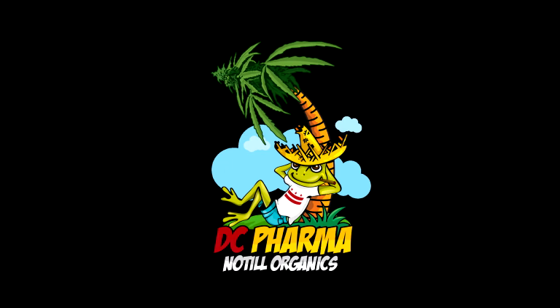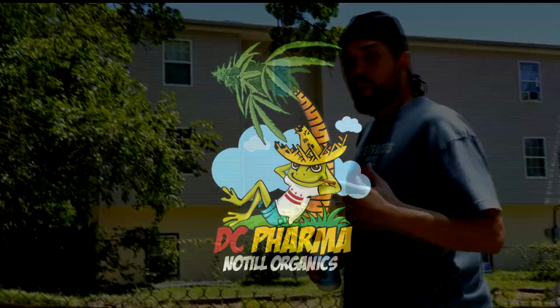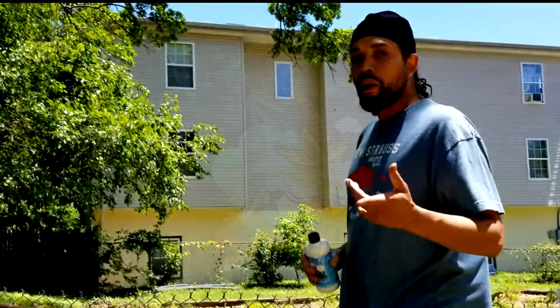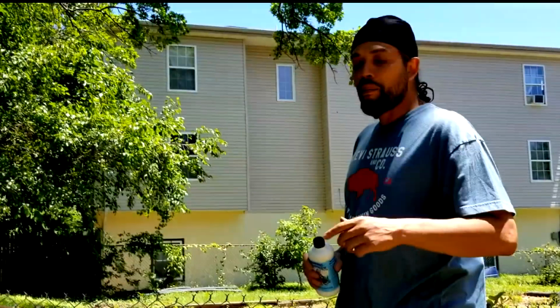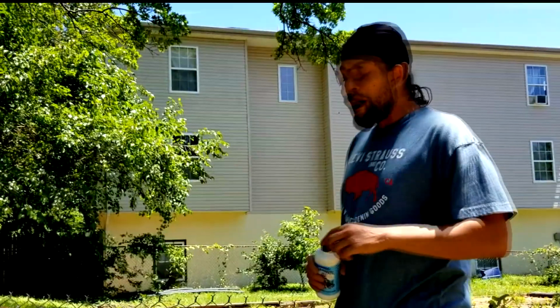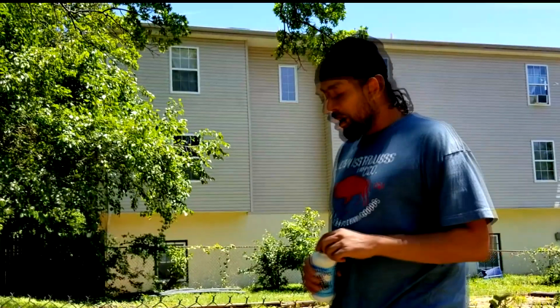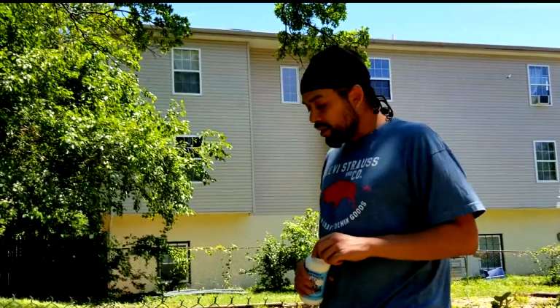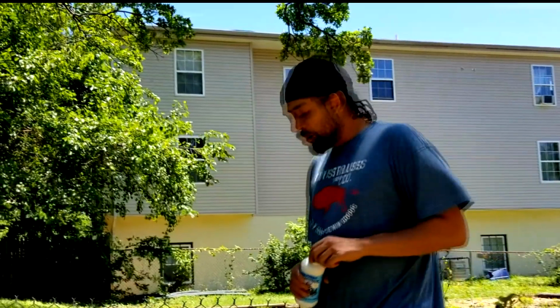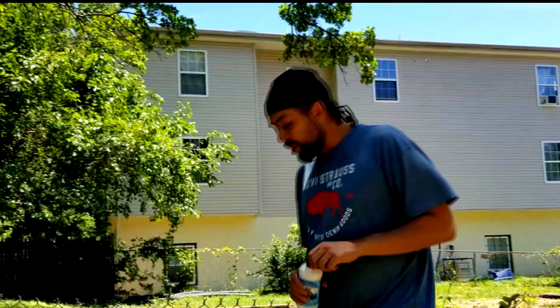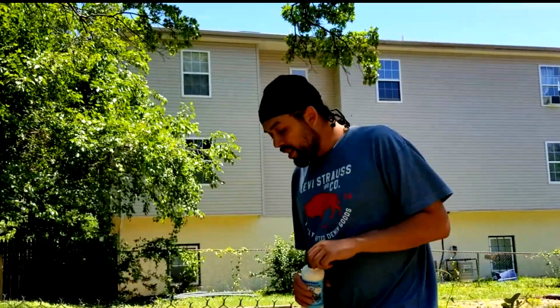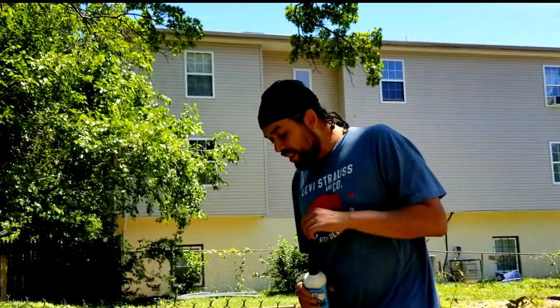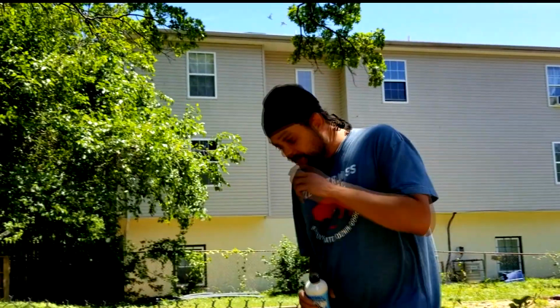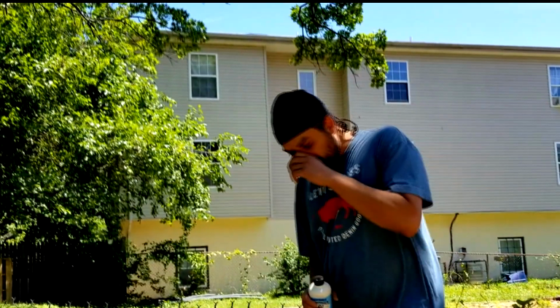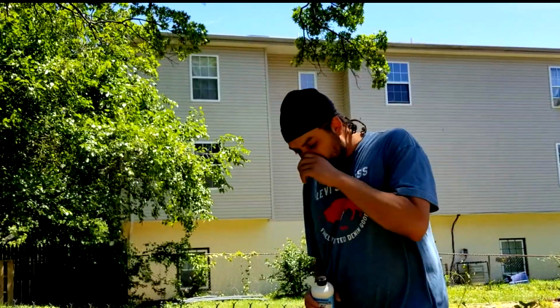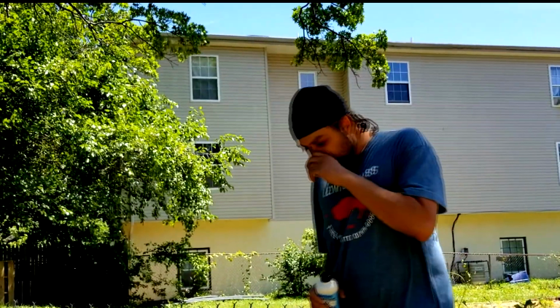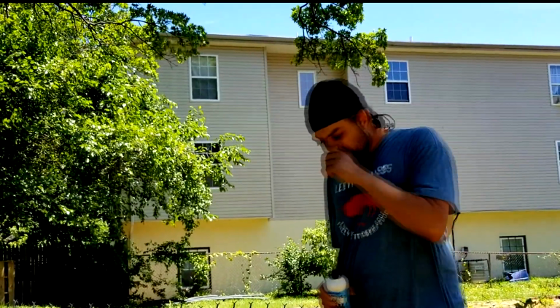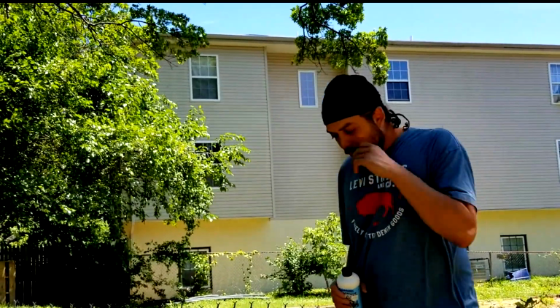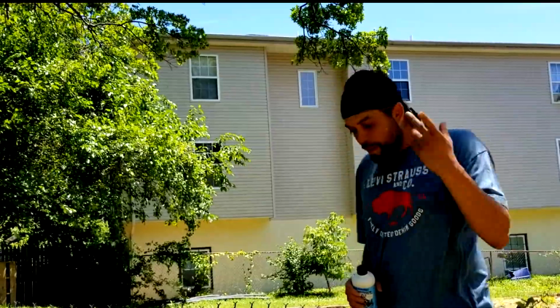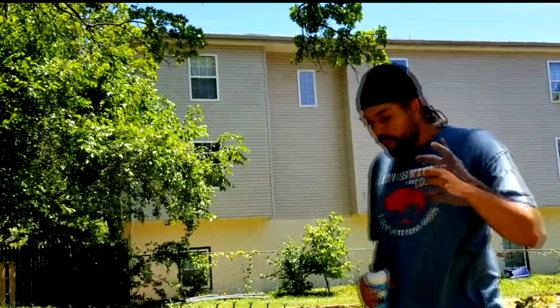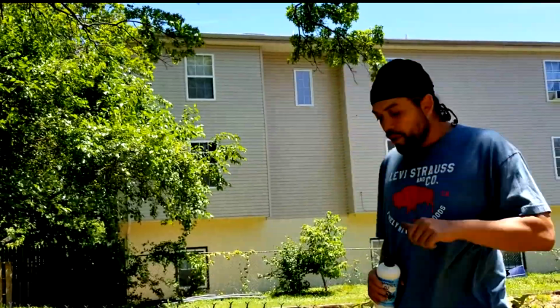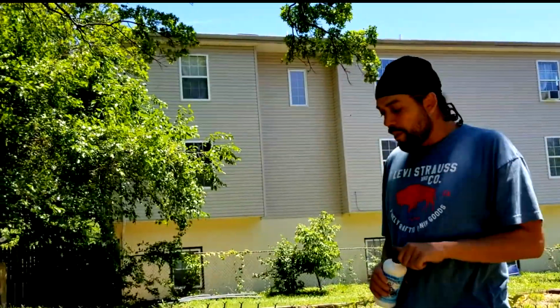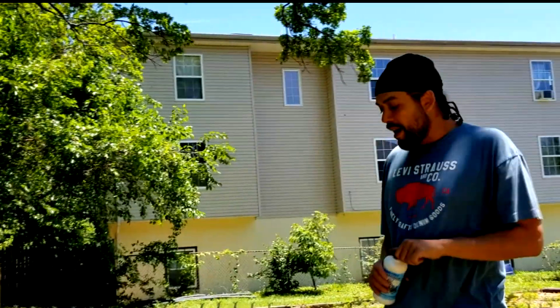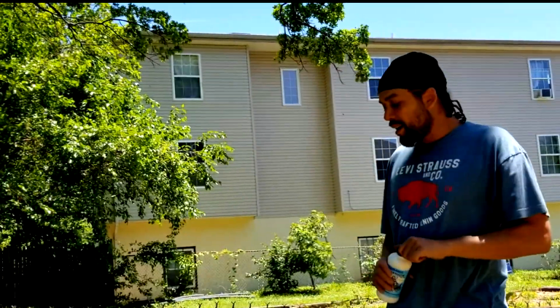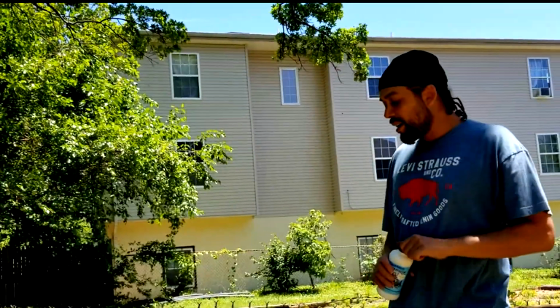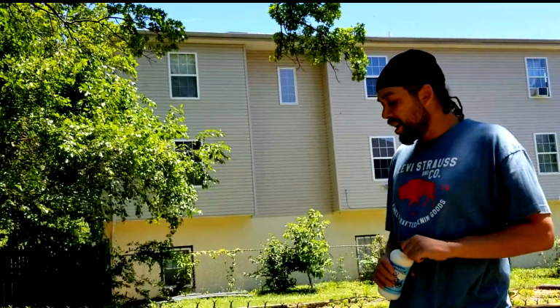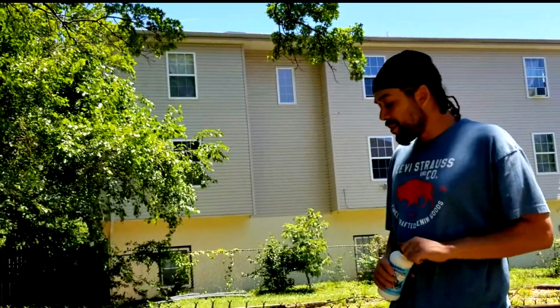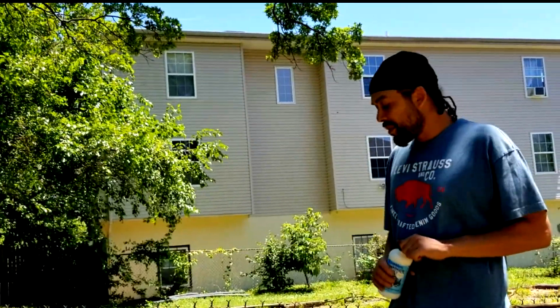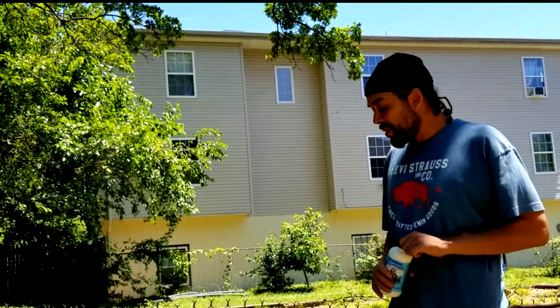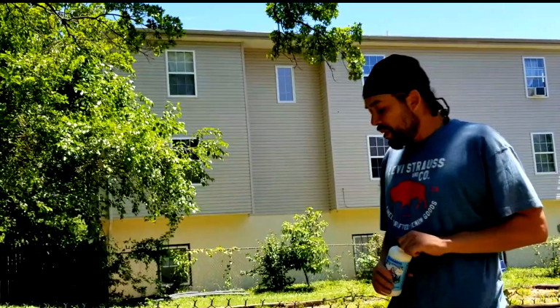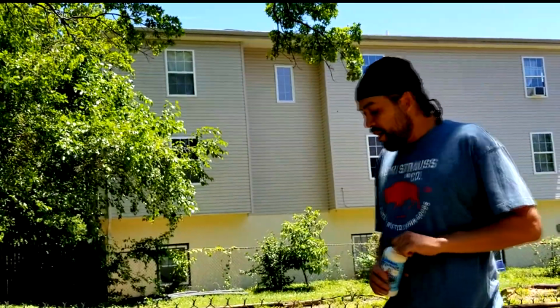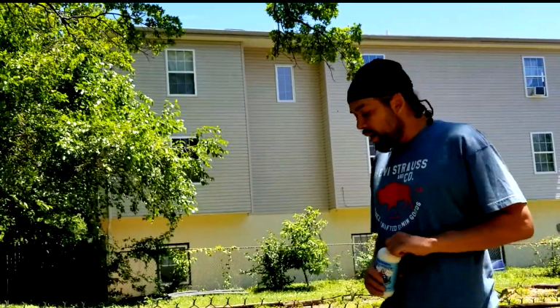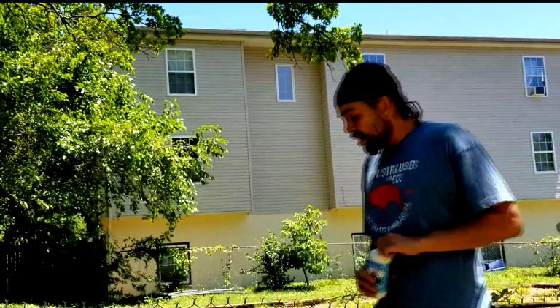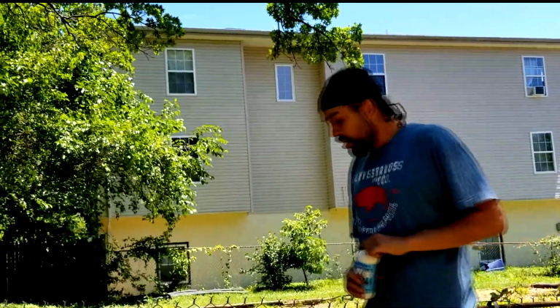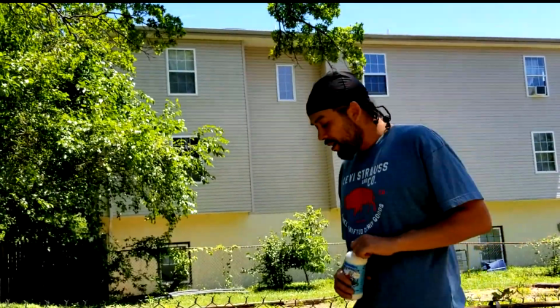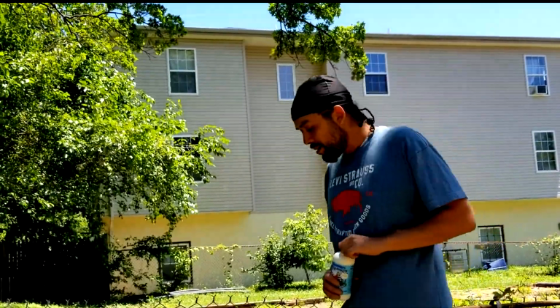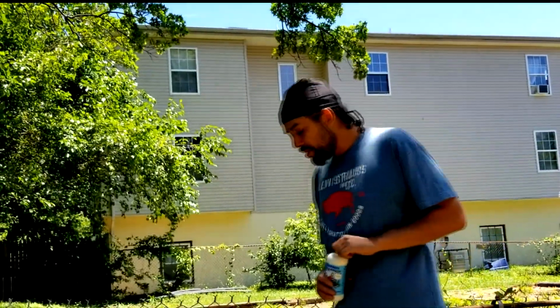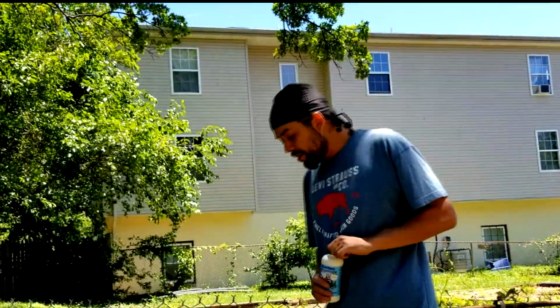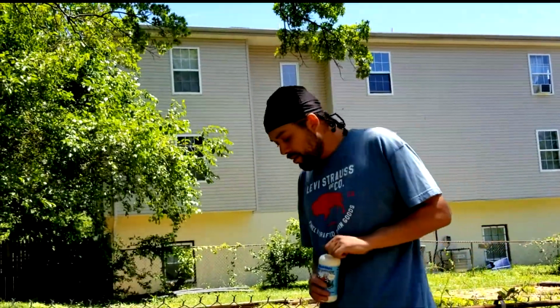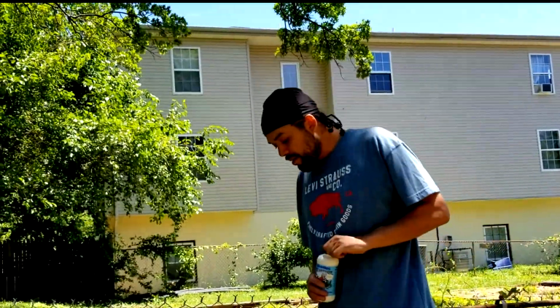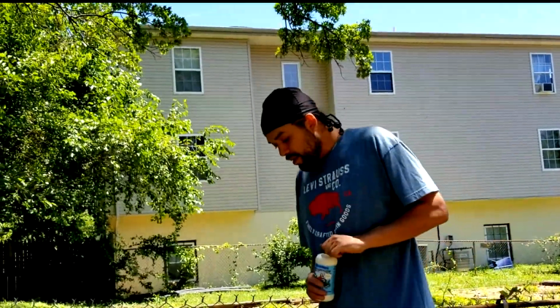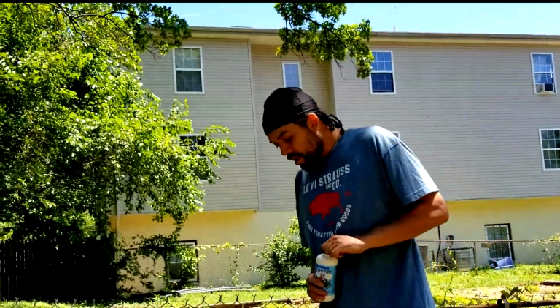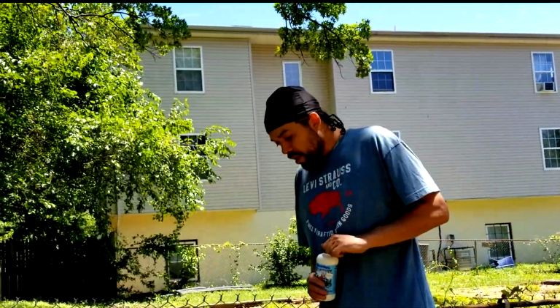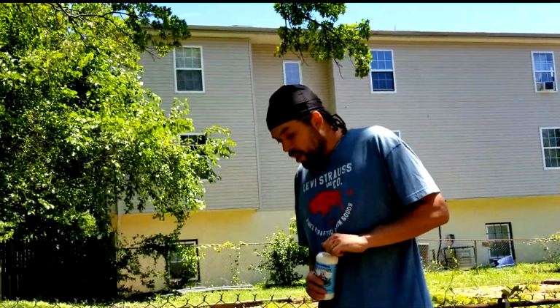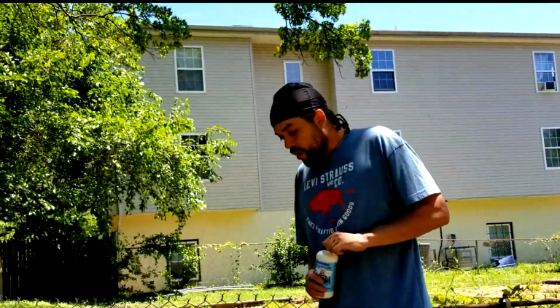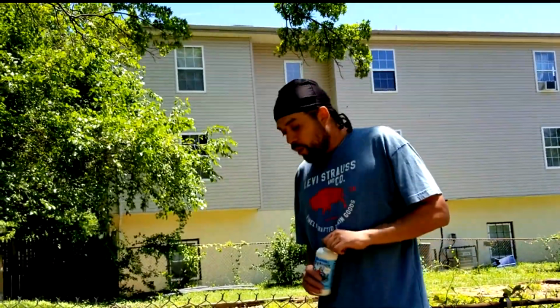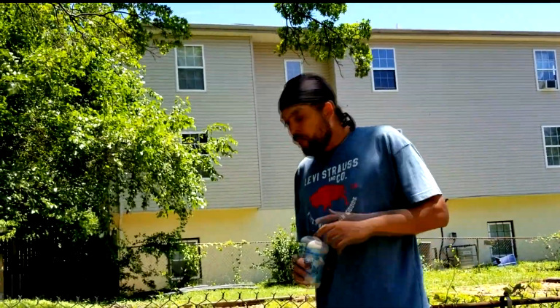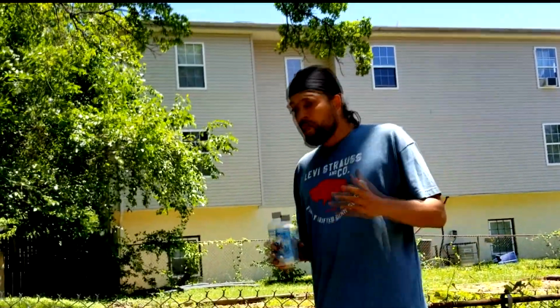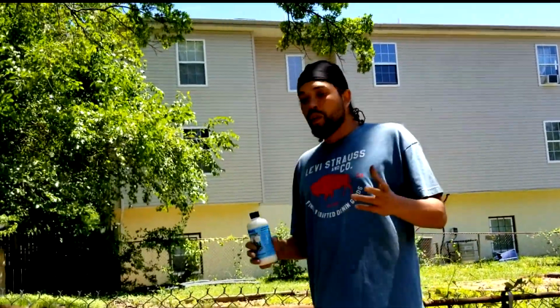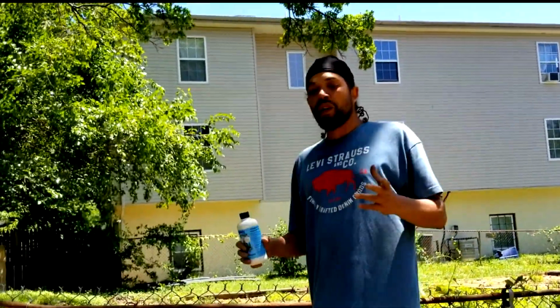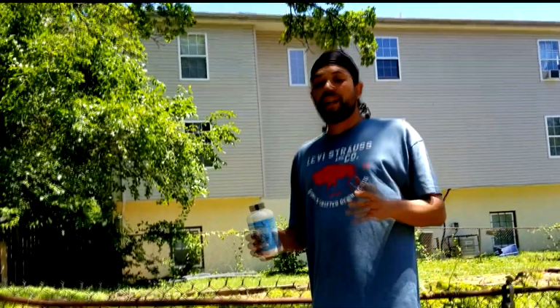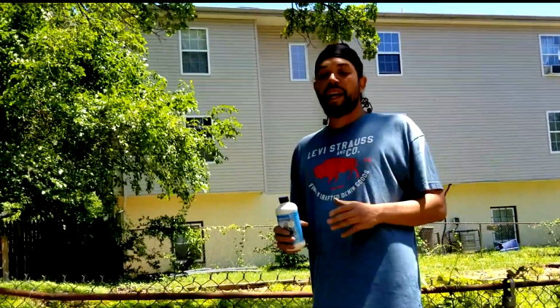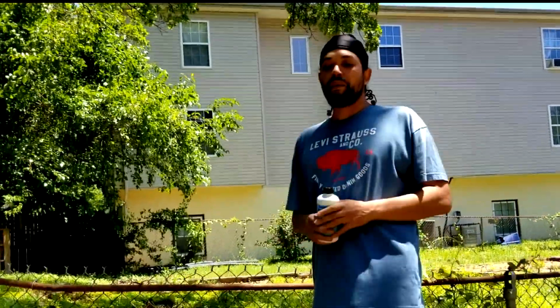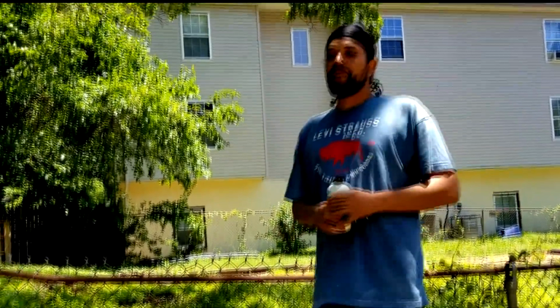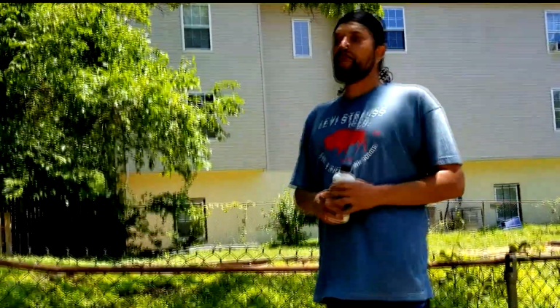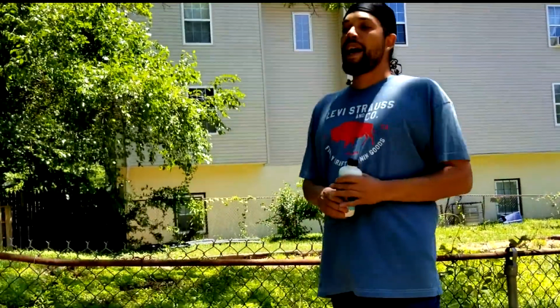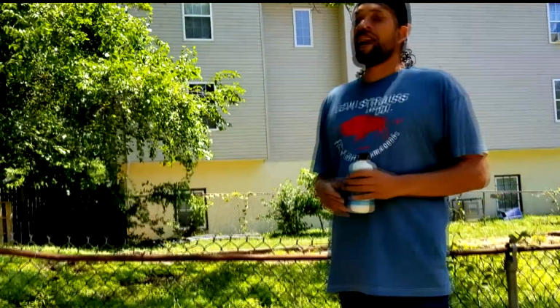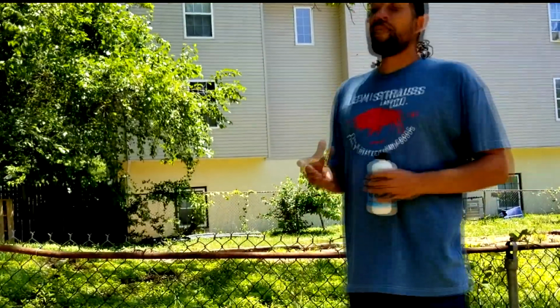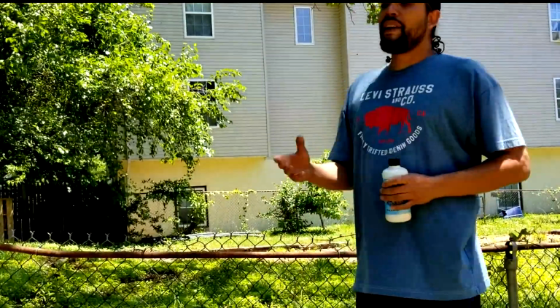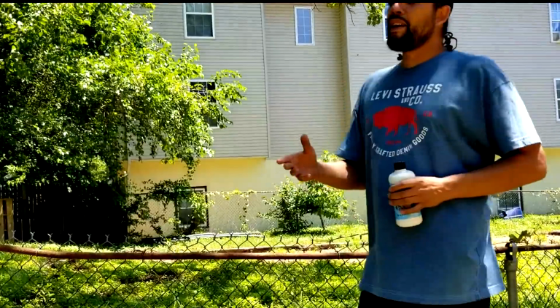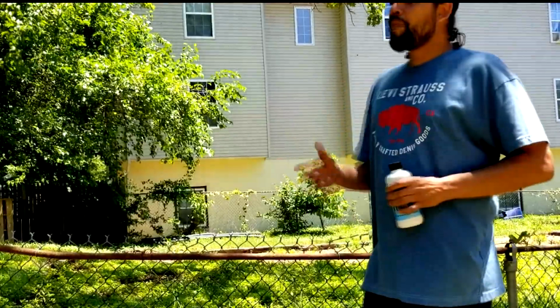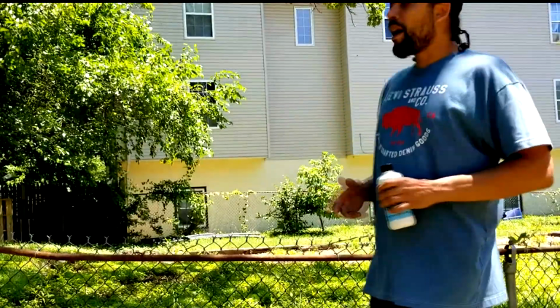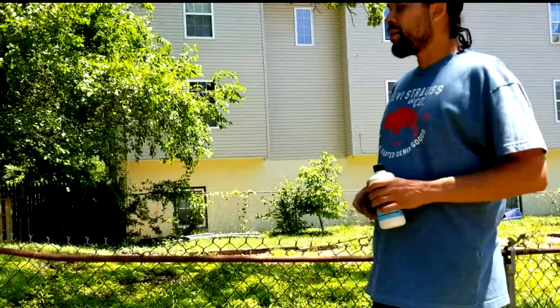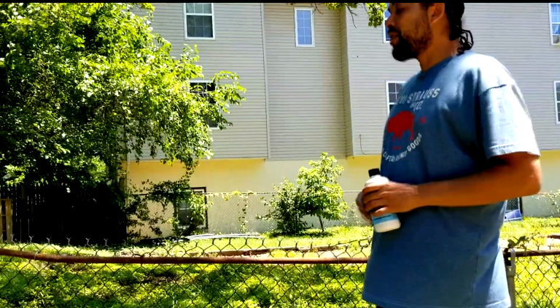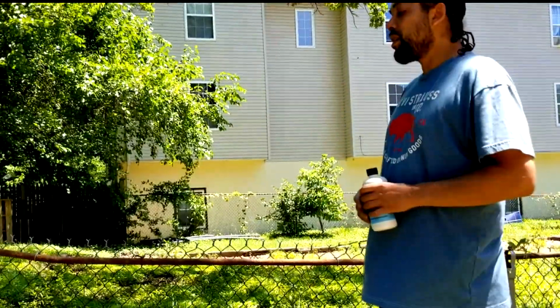Welcome back, it's your boy DC Farmer, big worm behind the camera. What we're doing today, we're activating our bio-charge.